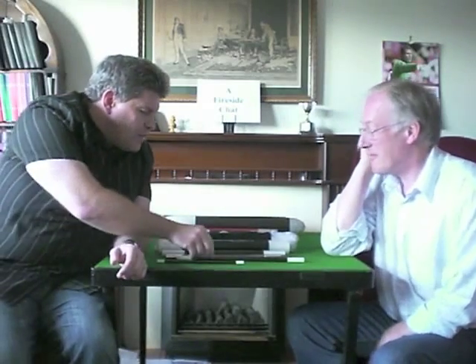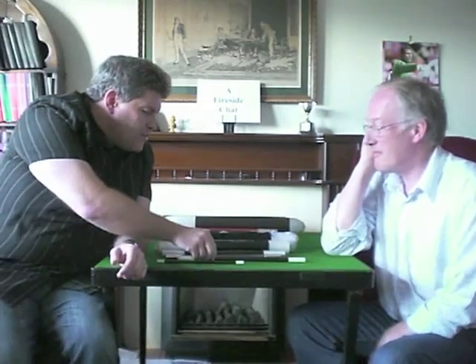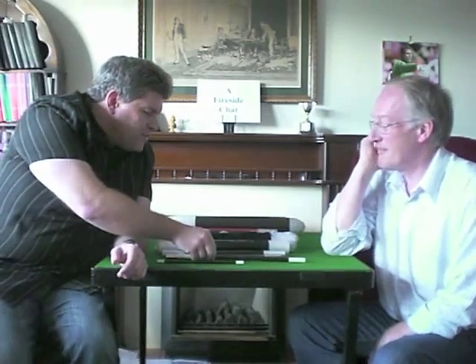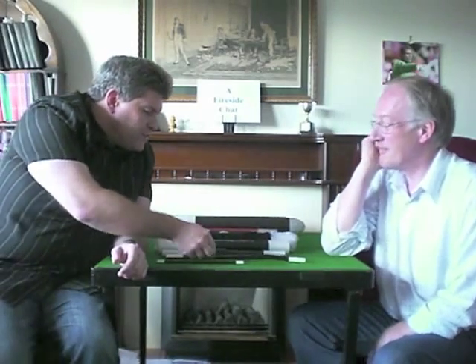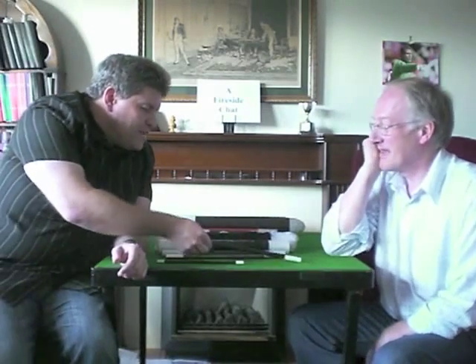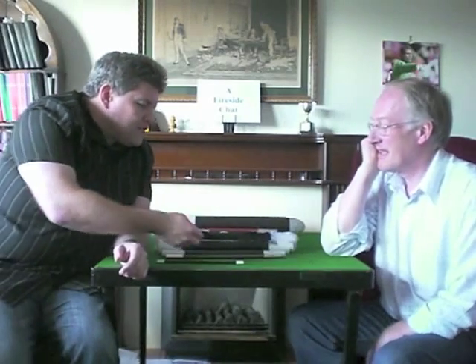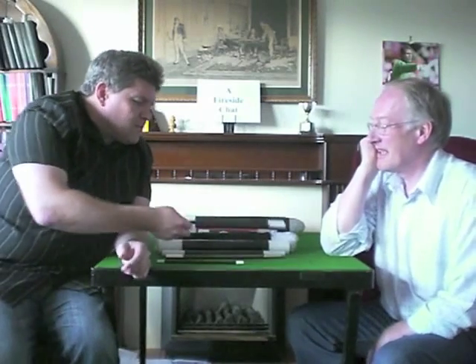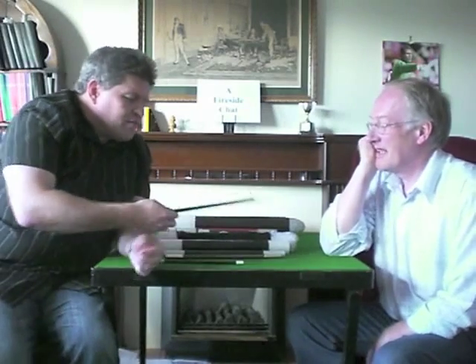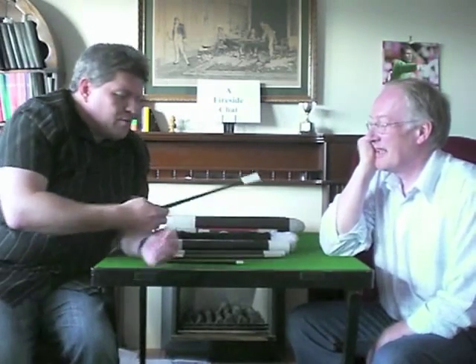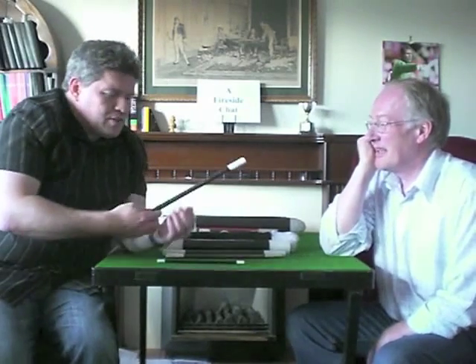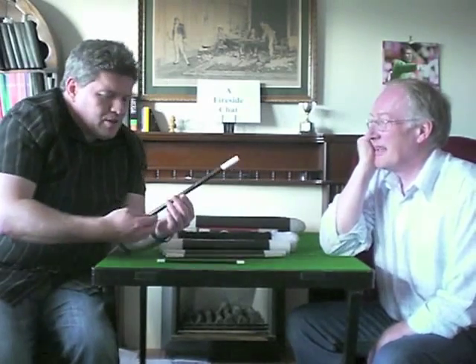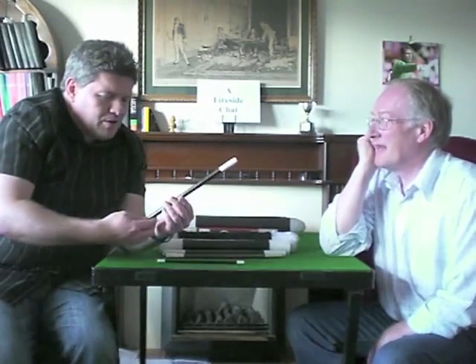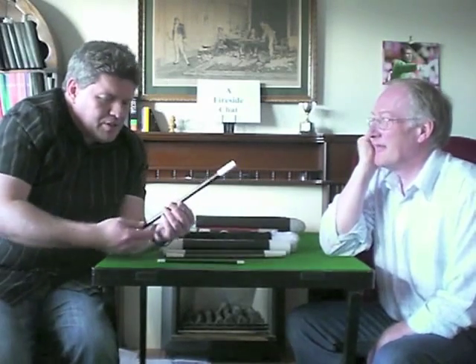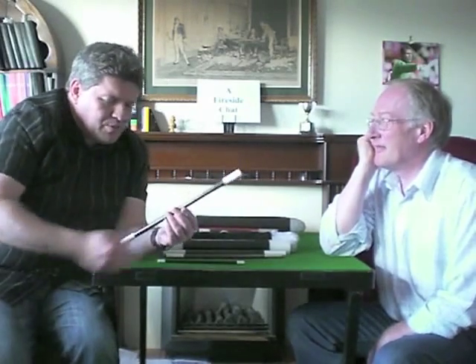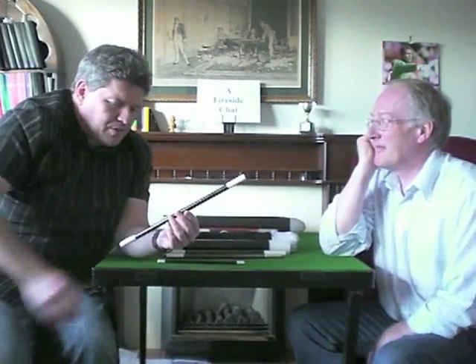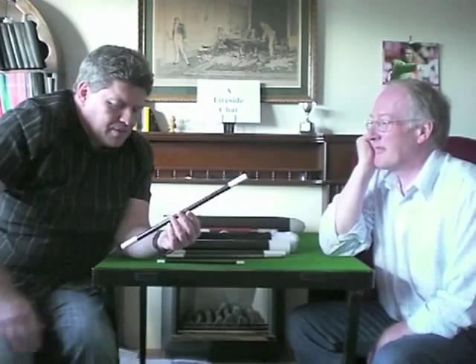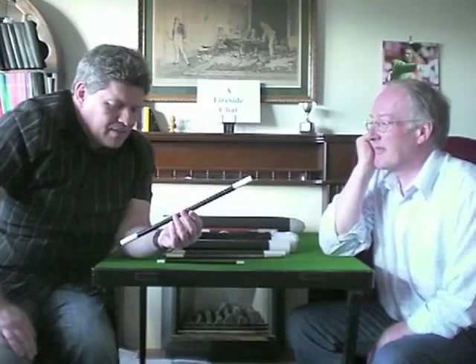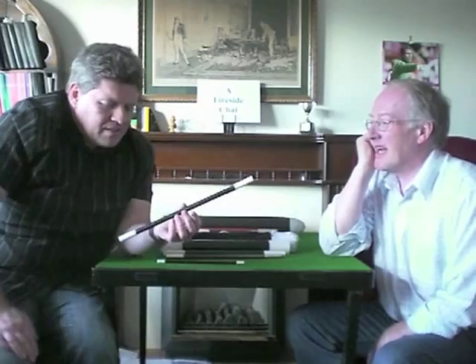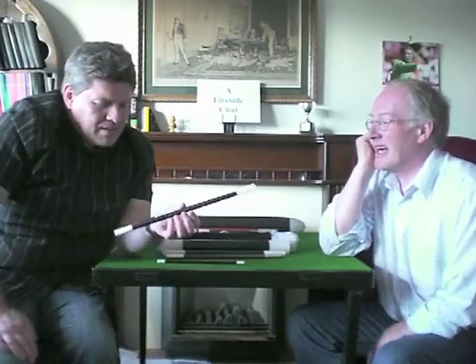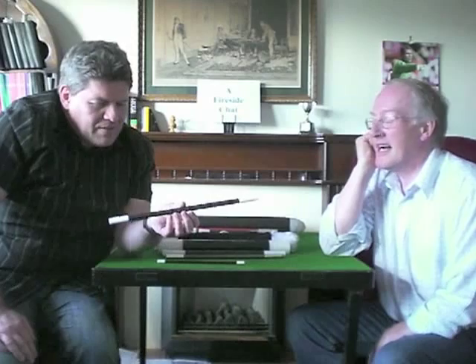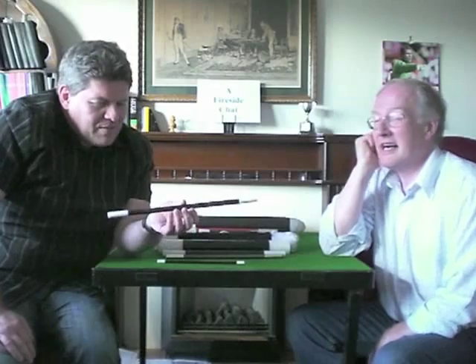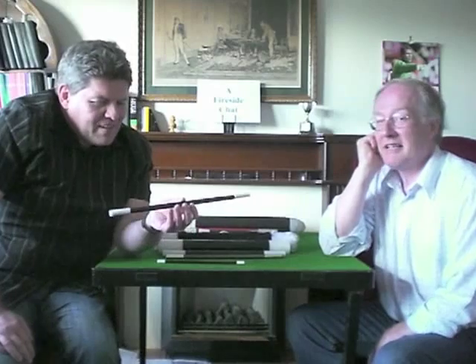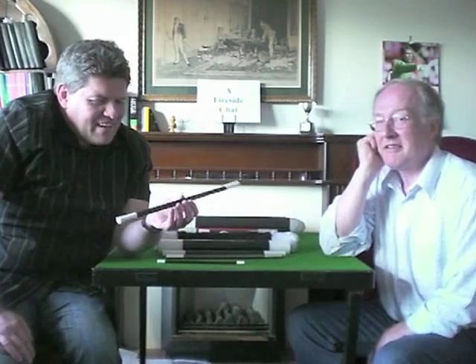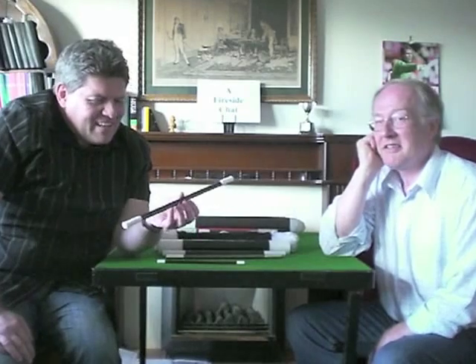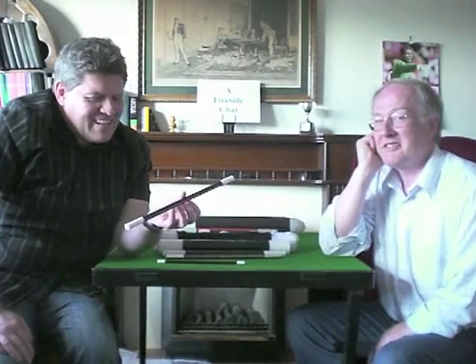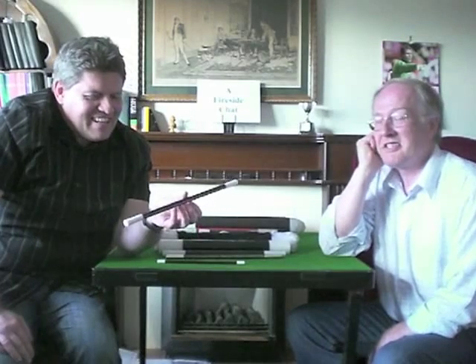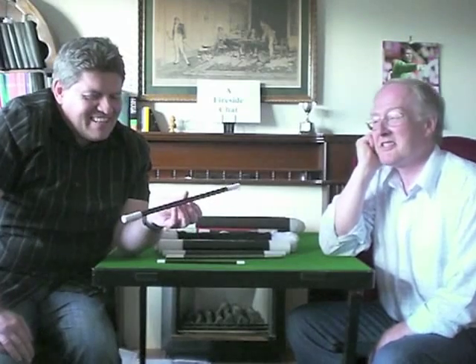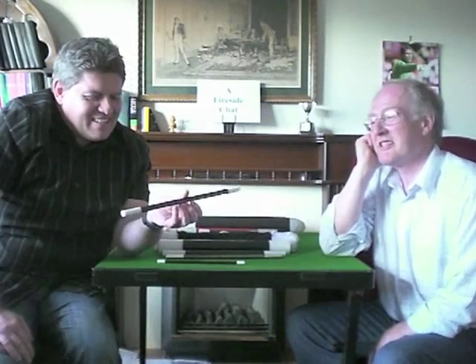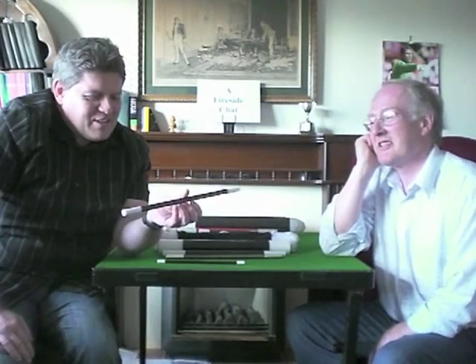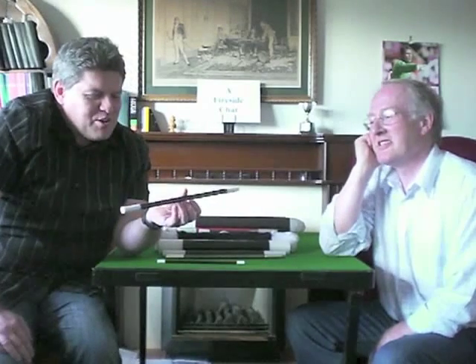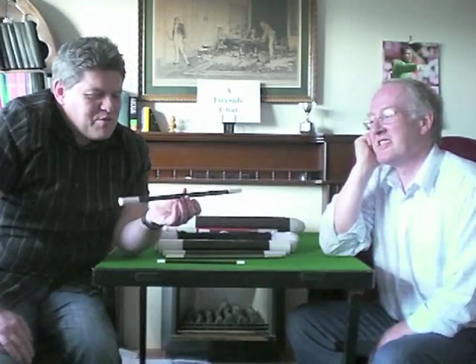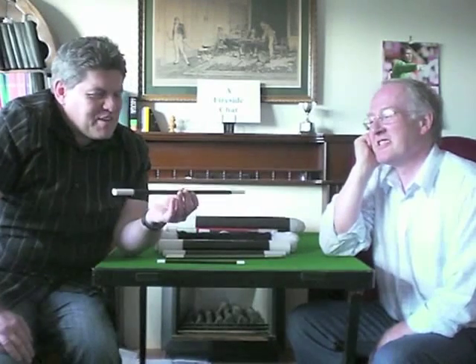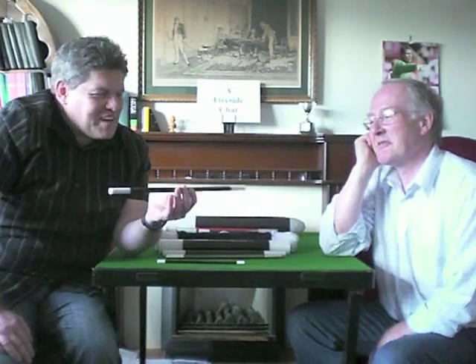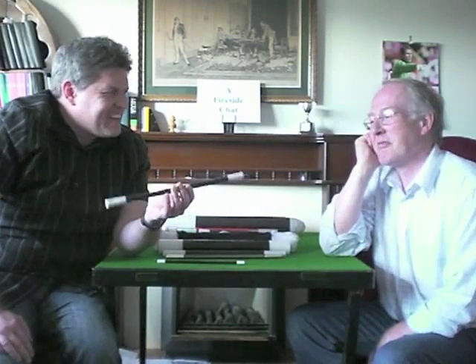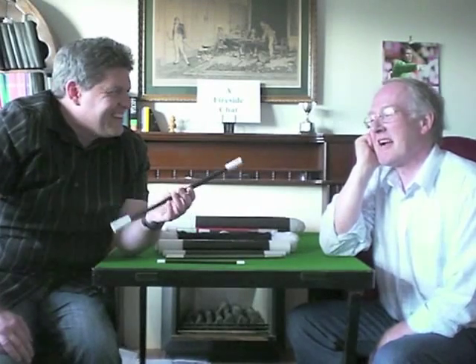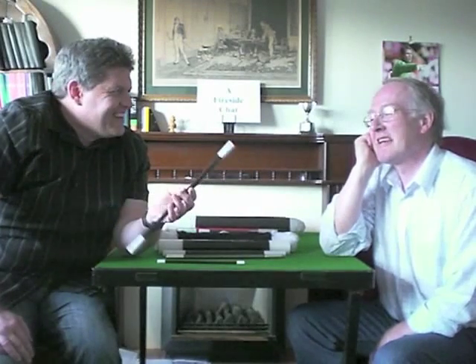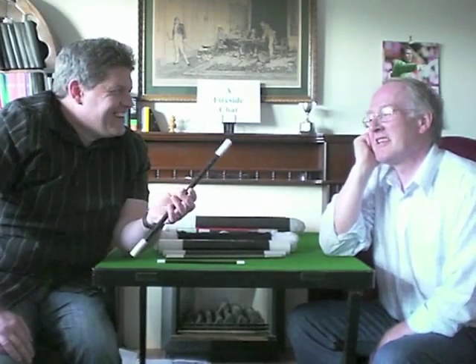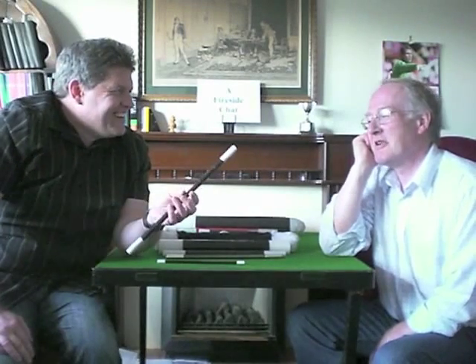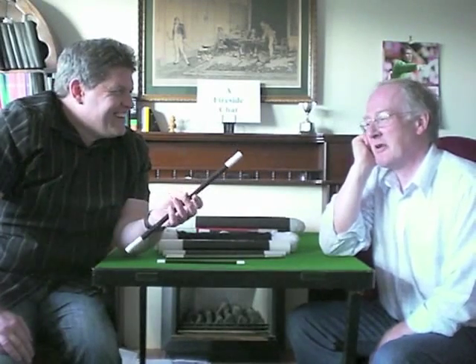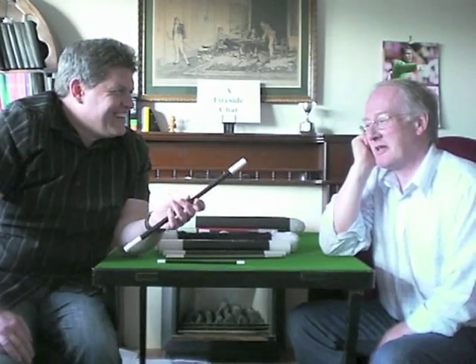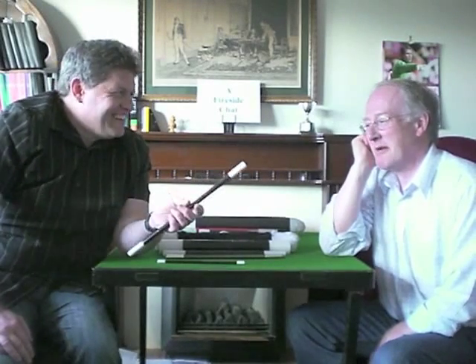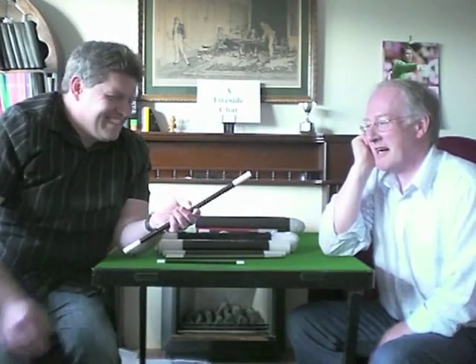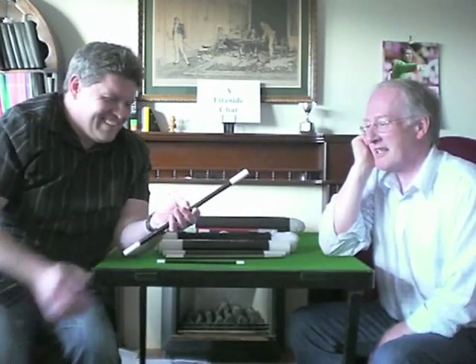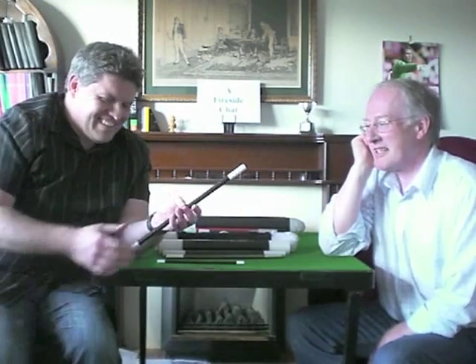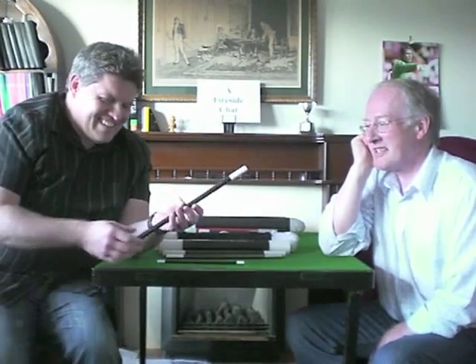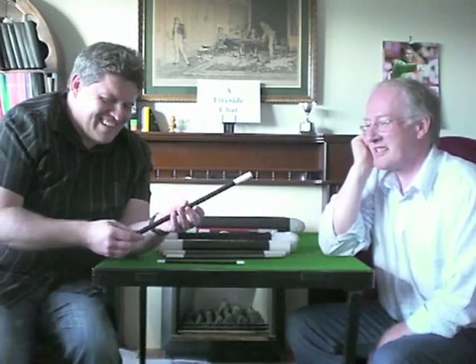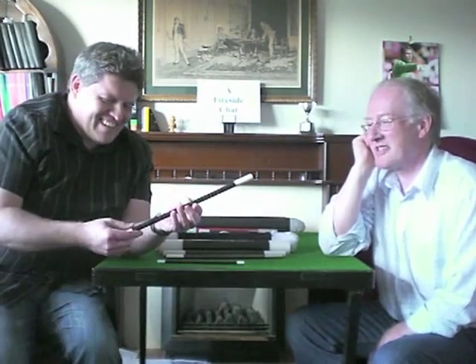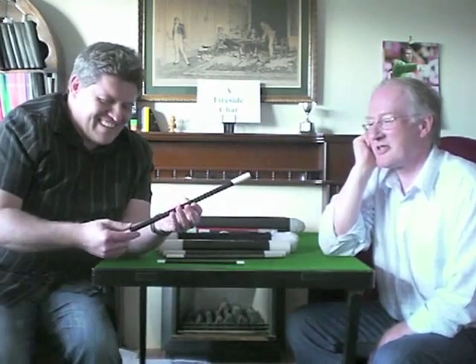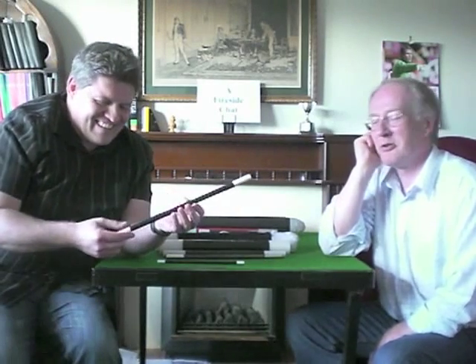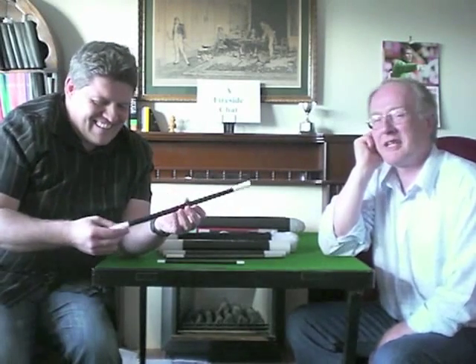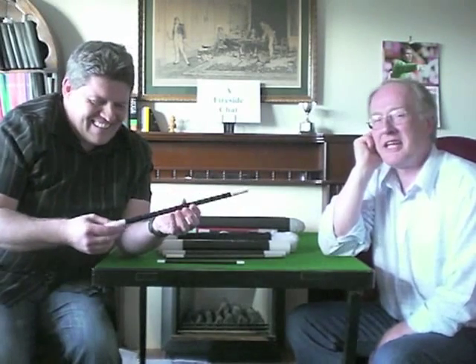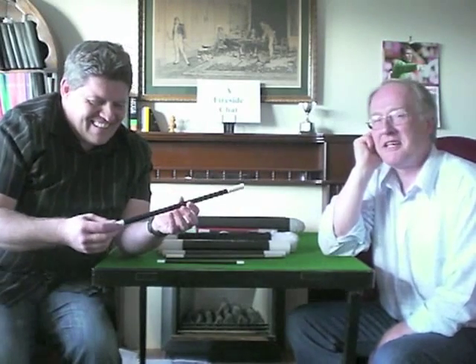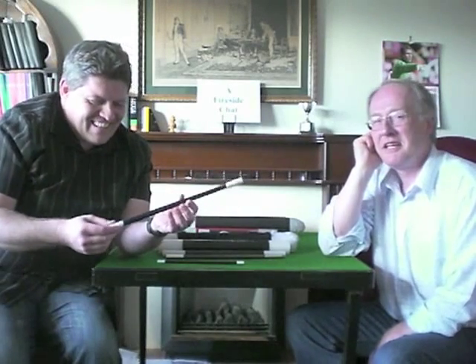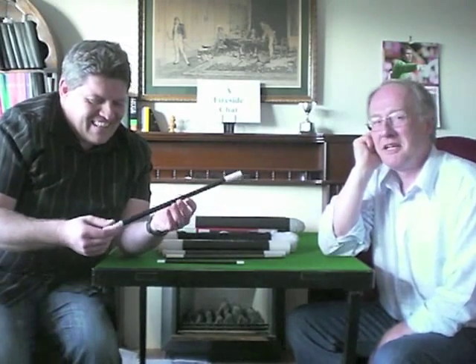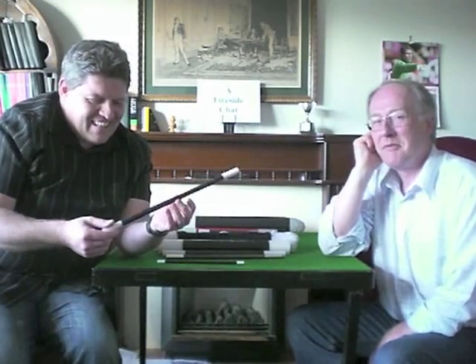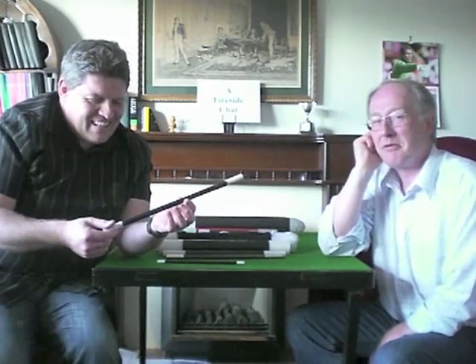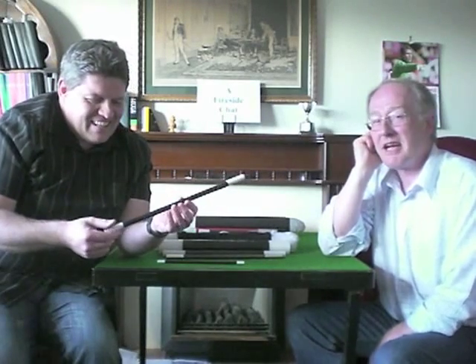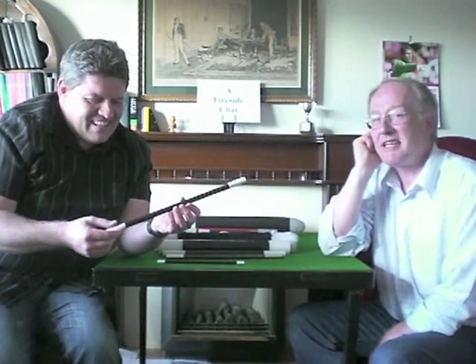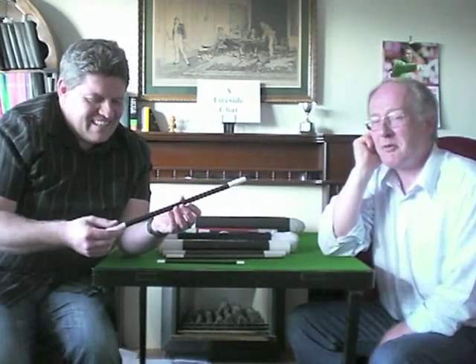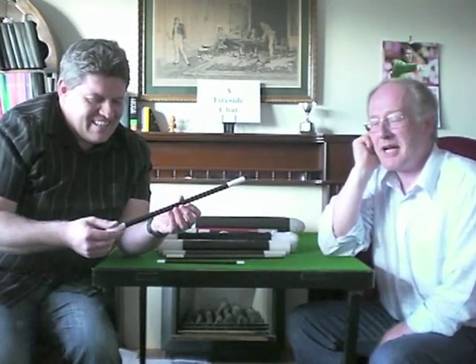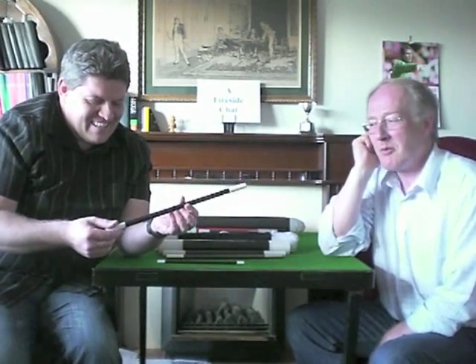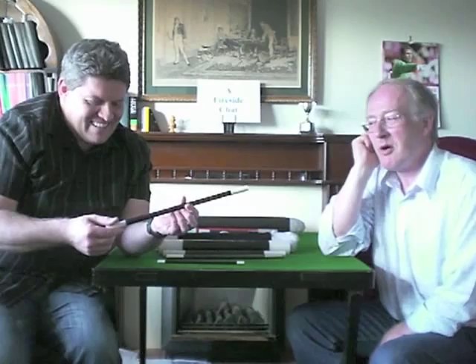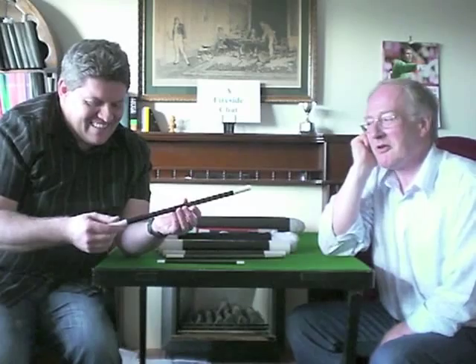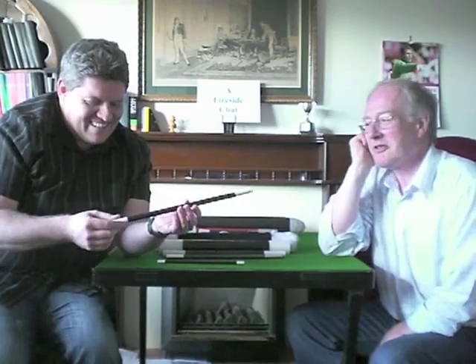I don't think I've seen this one before — what do you call it? This is brand new on the market. This is called a breakaway wand.